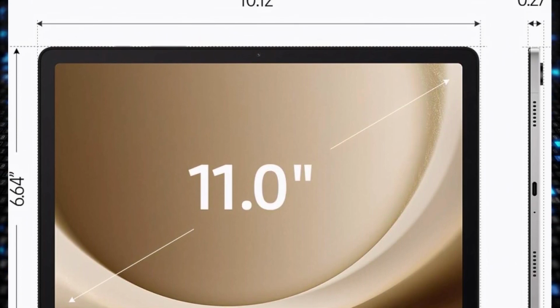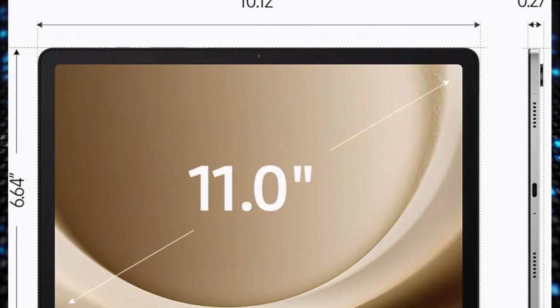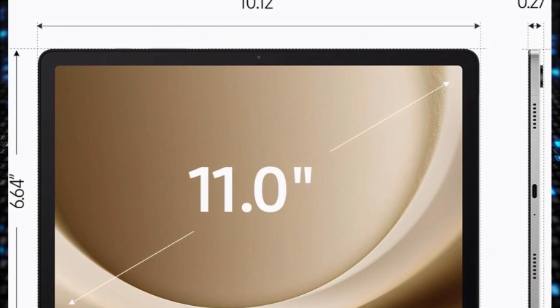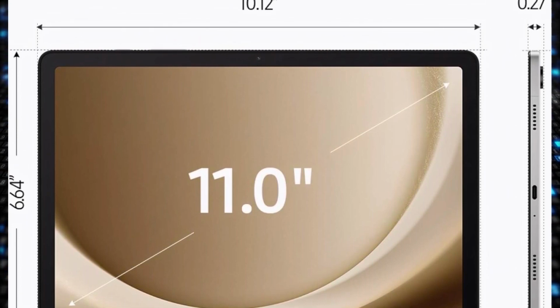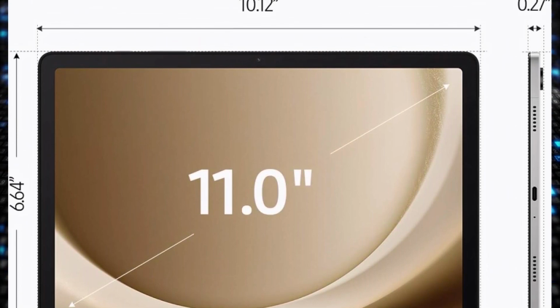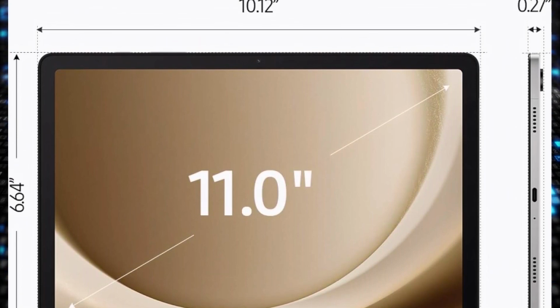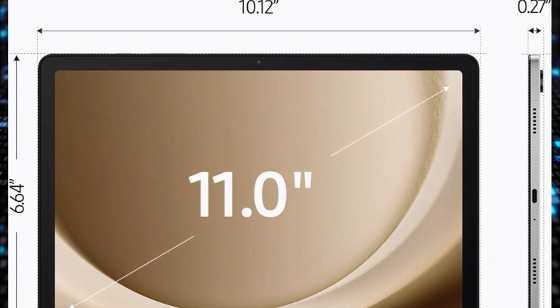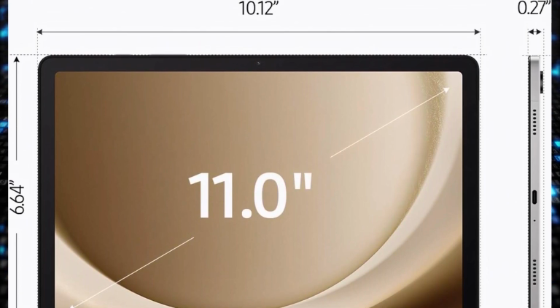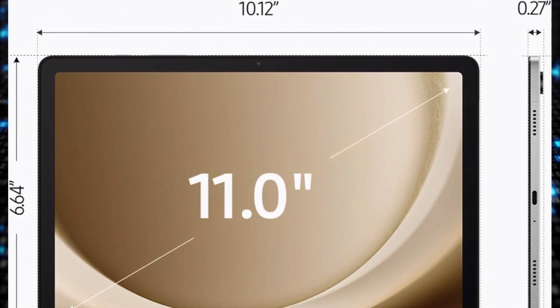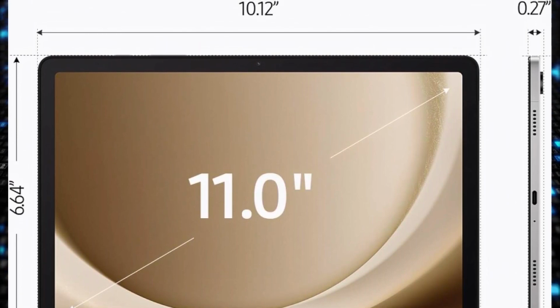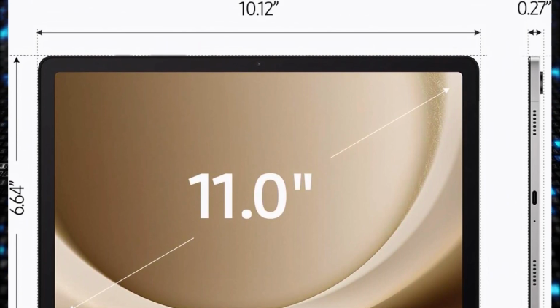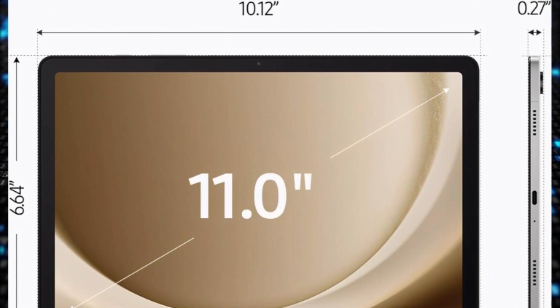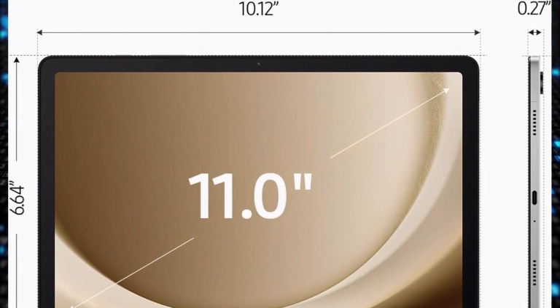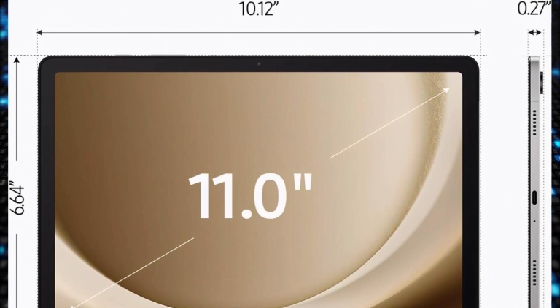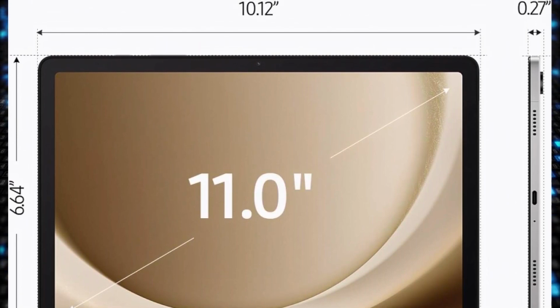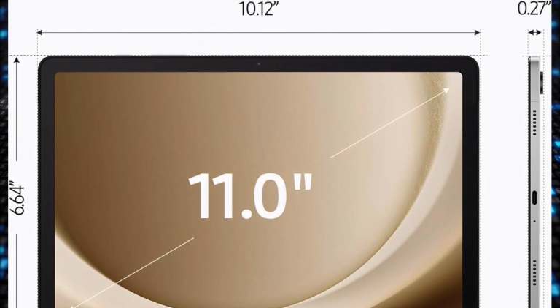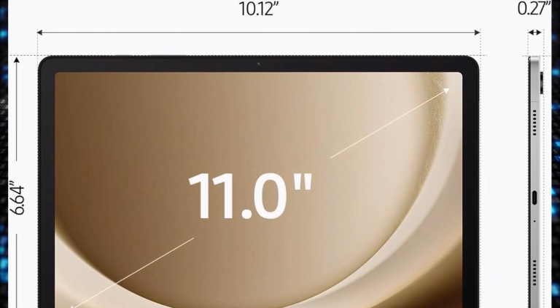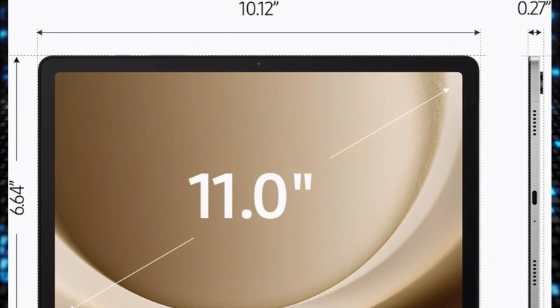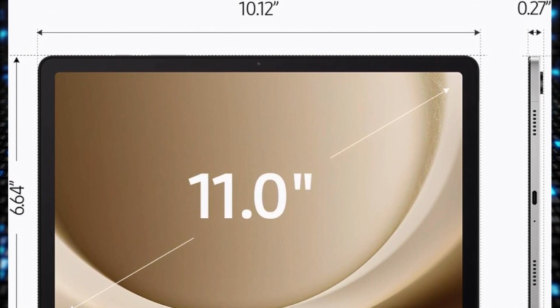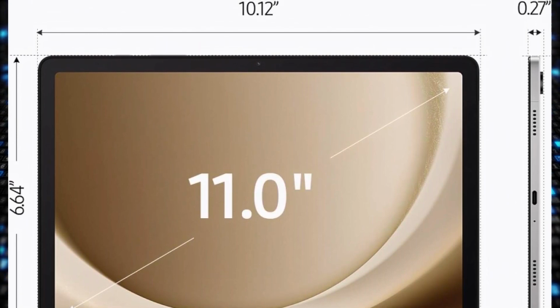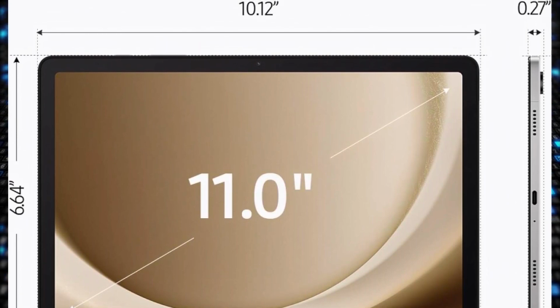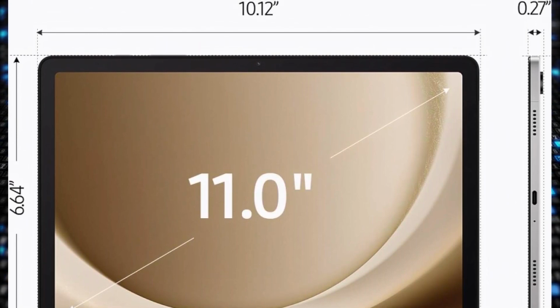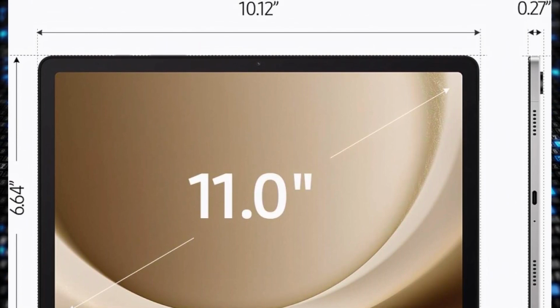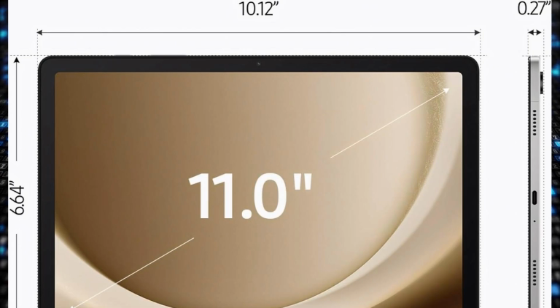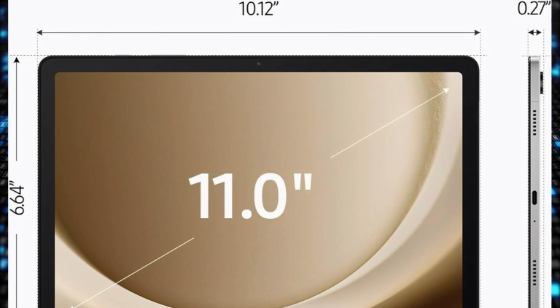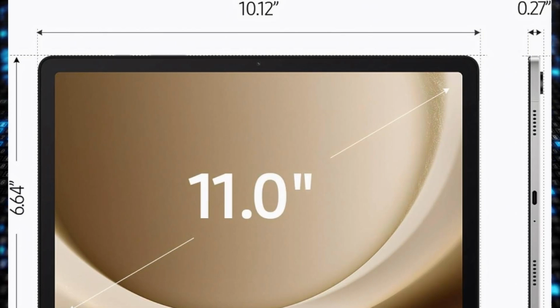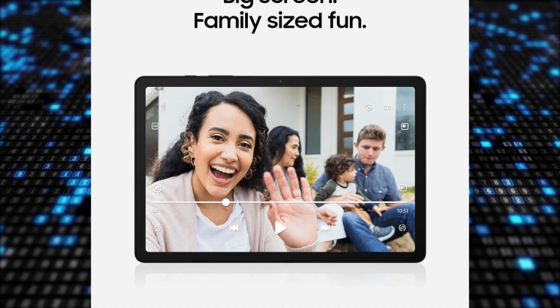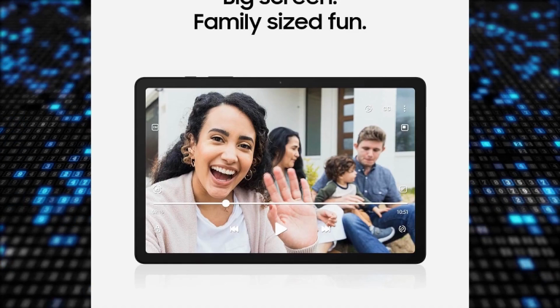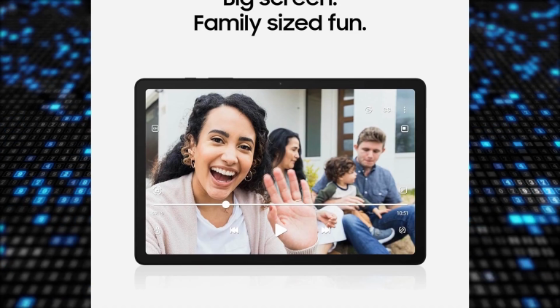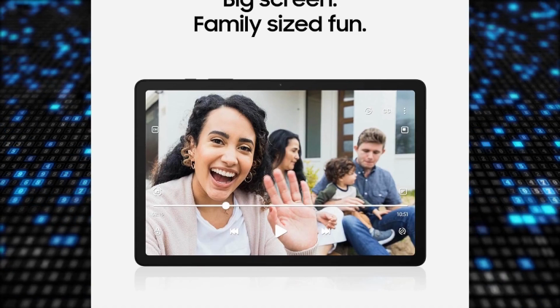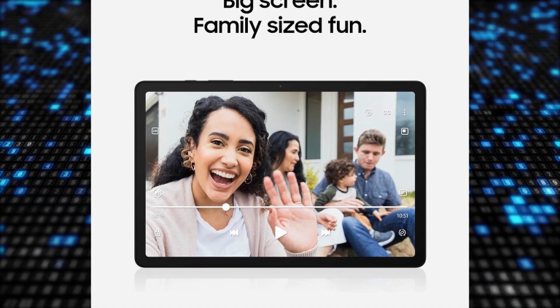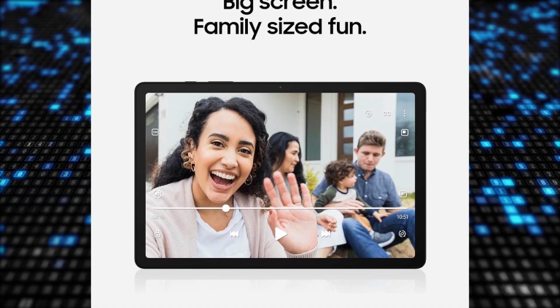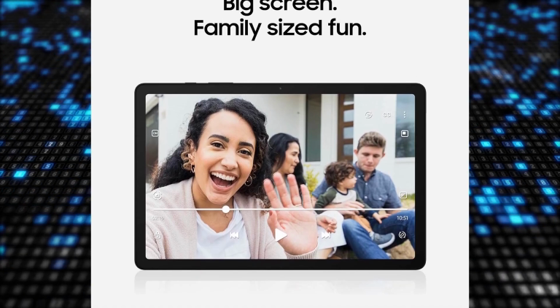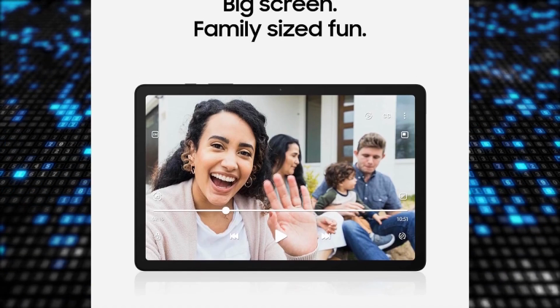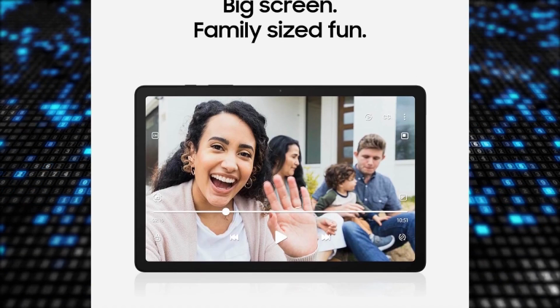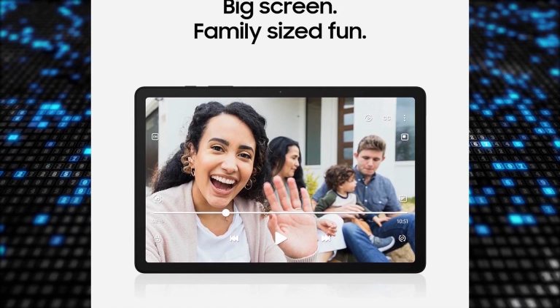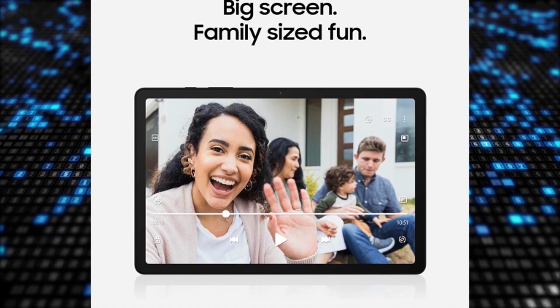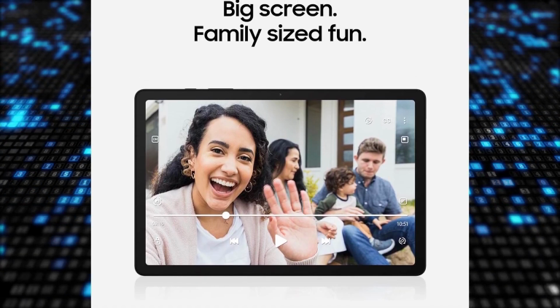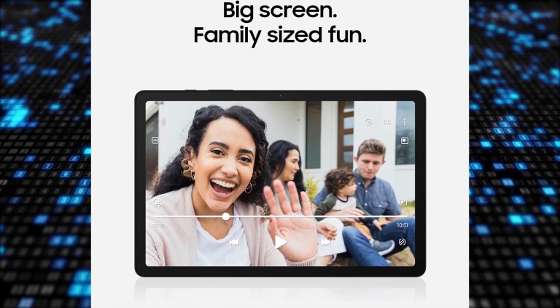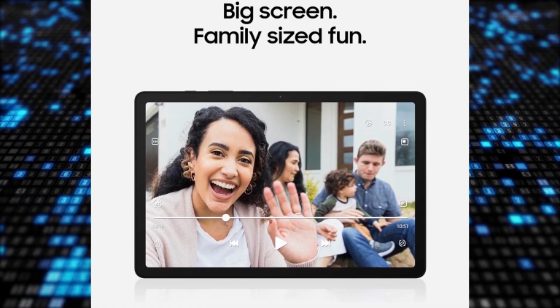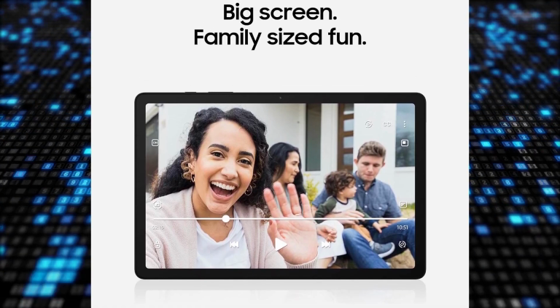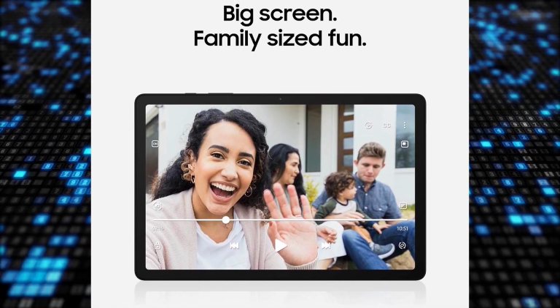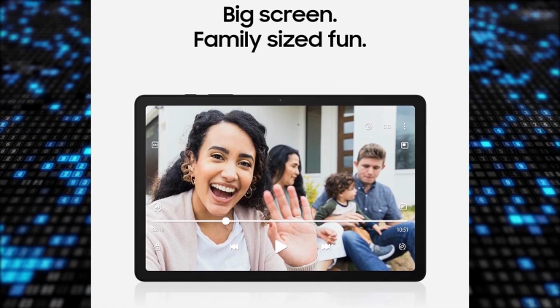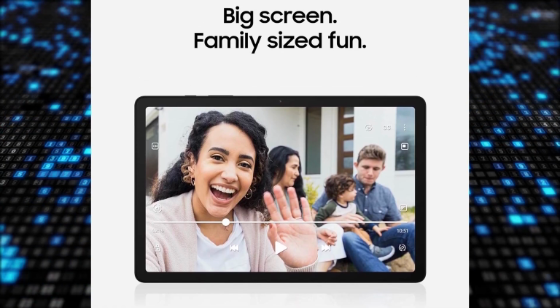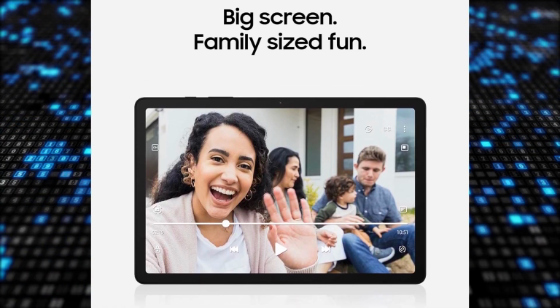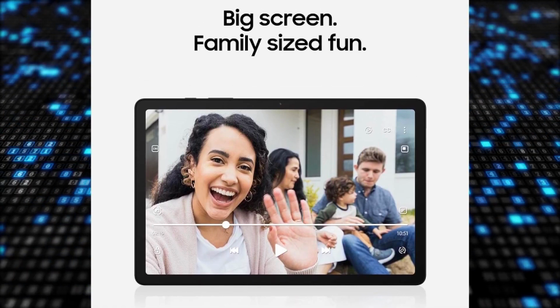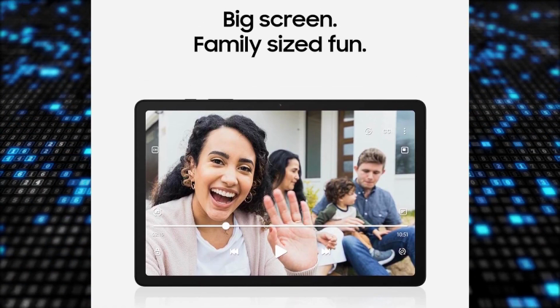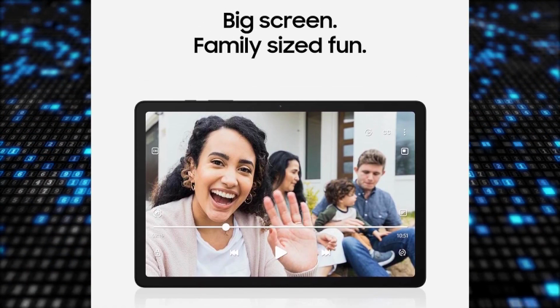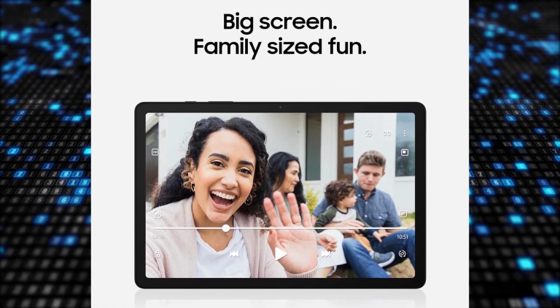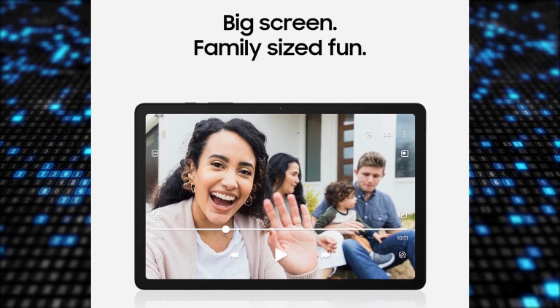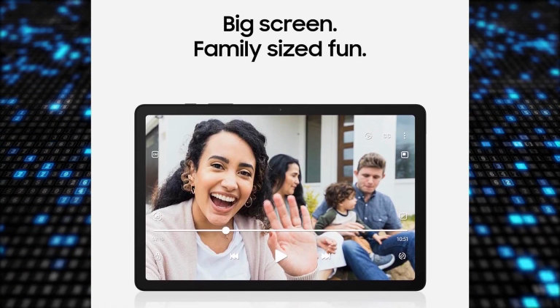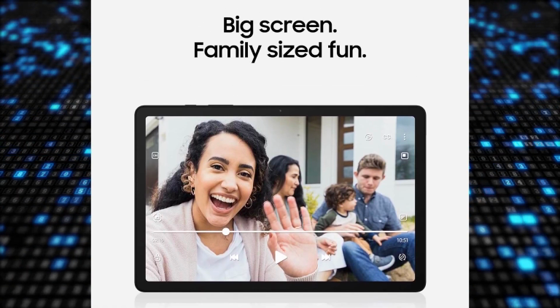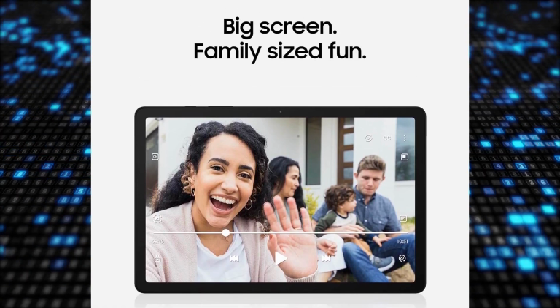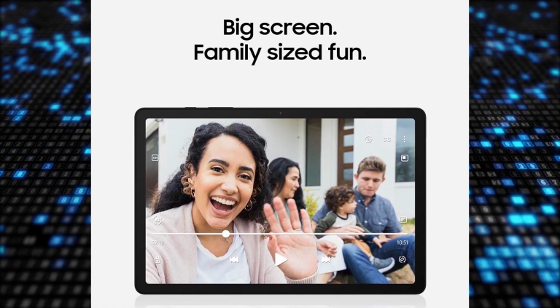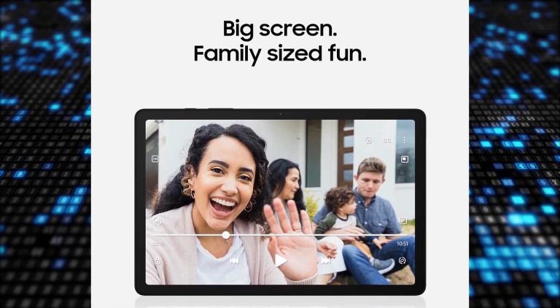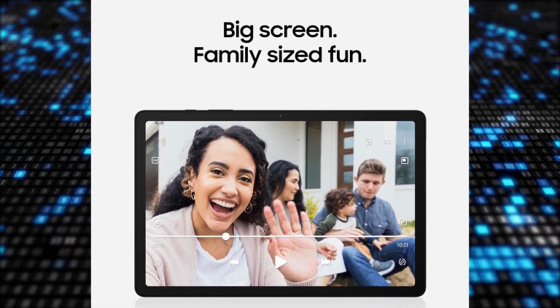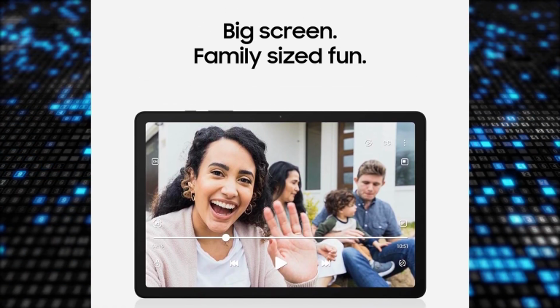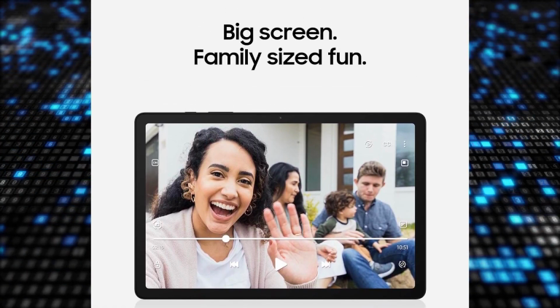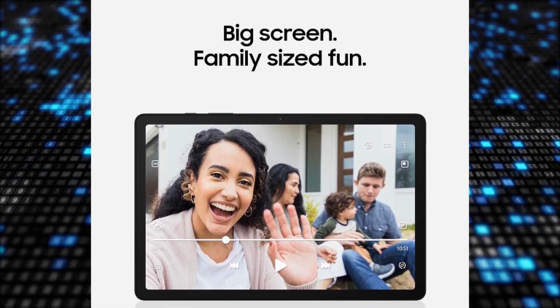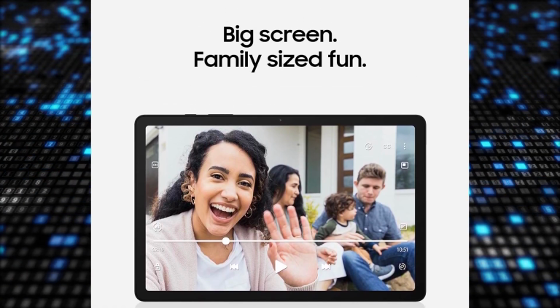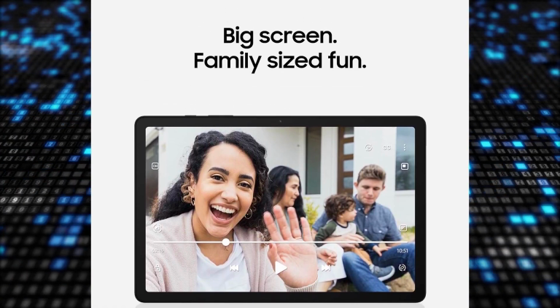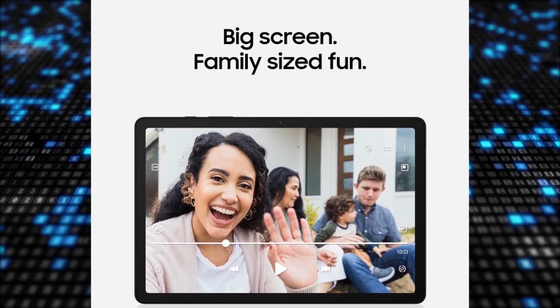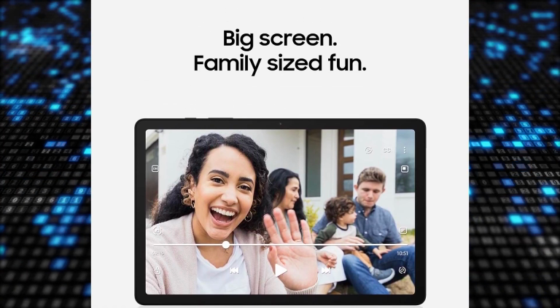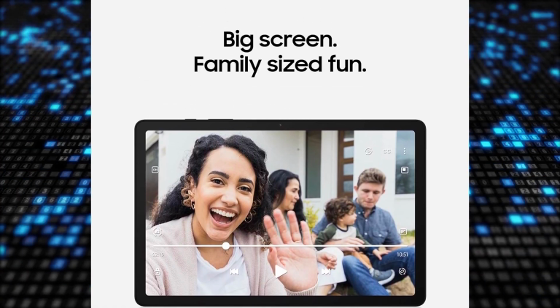With up to 128GB of storage and microSD support, the tablet allows you to watch videos, play games, and multitask seamlessly.